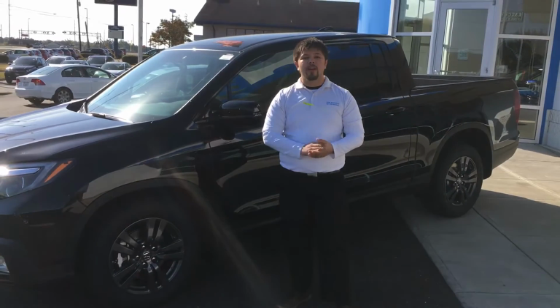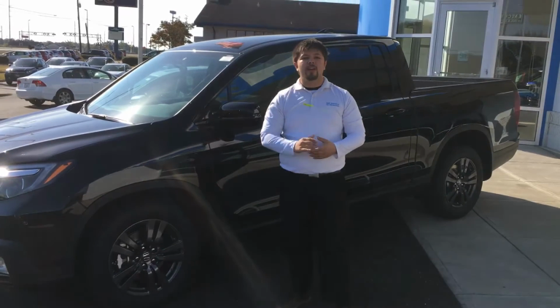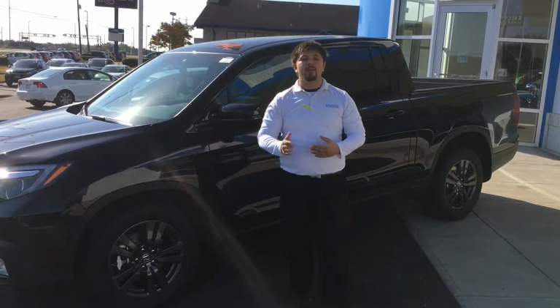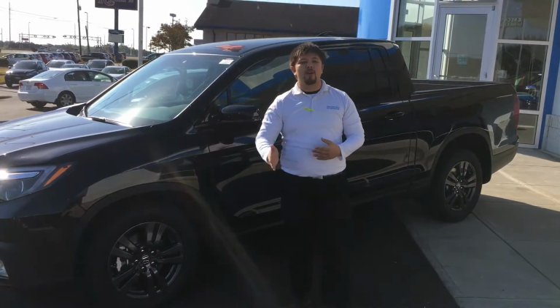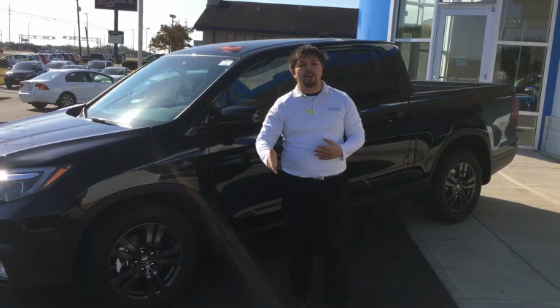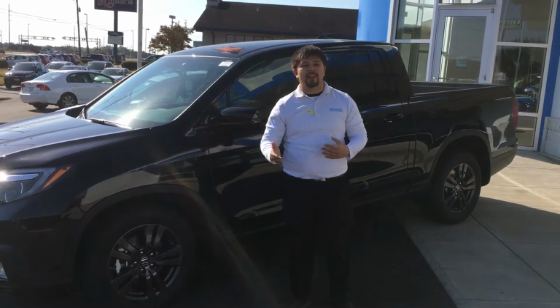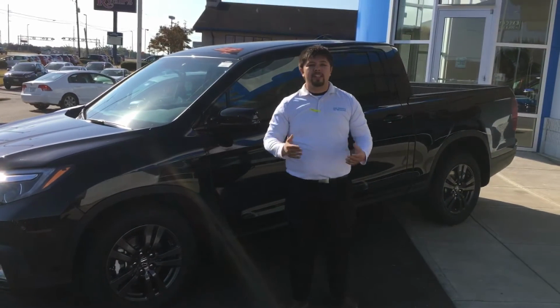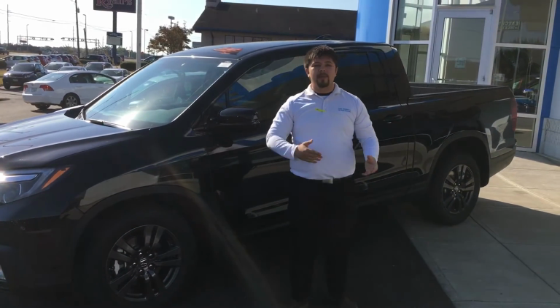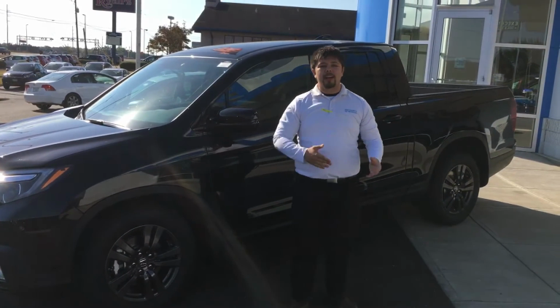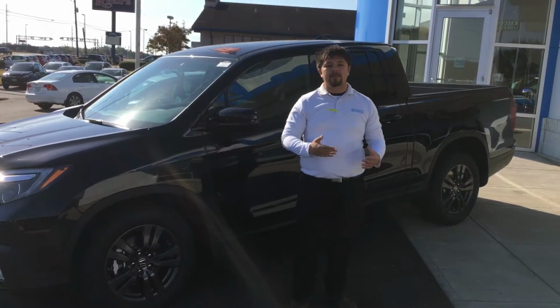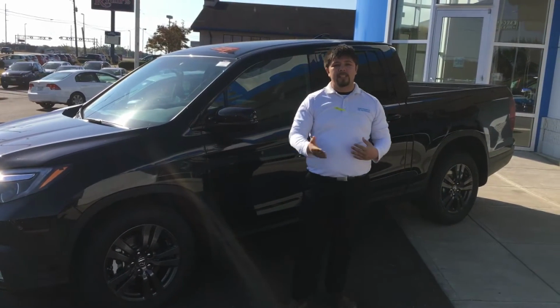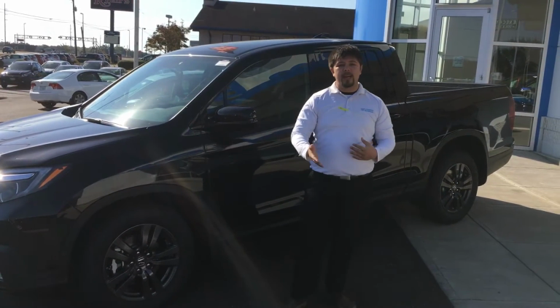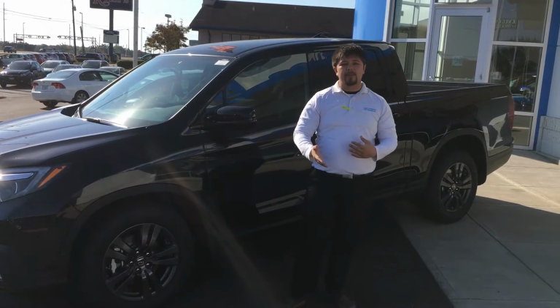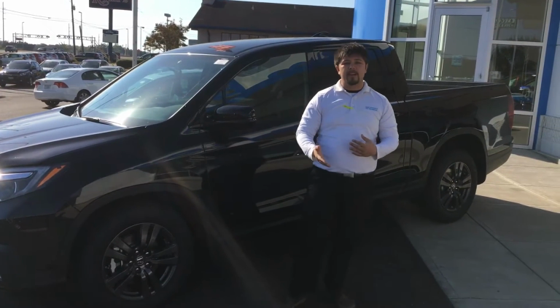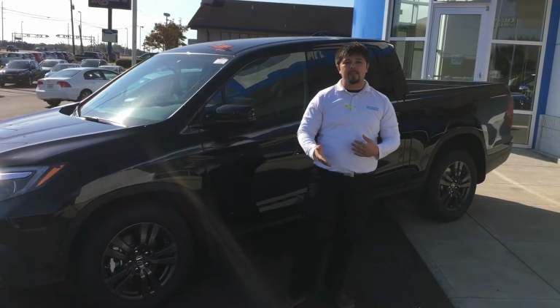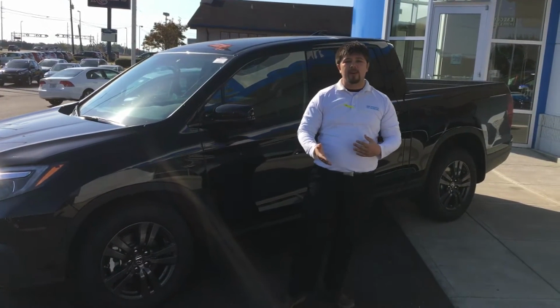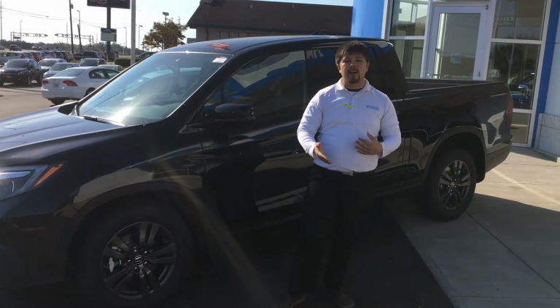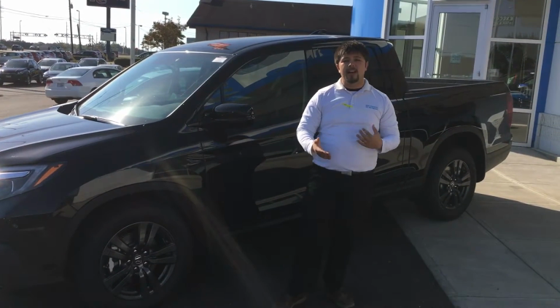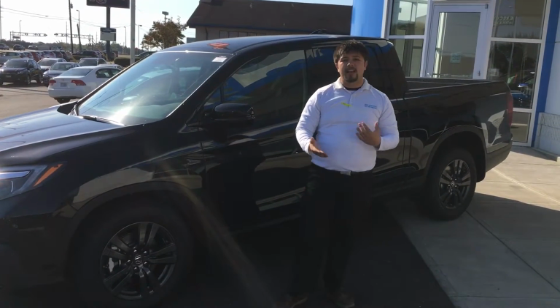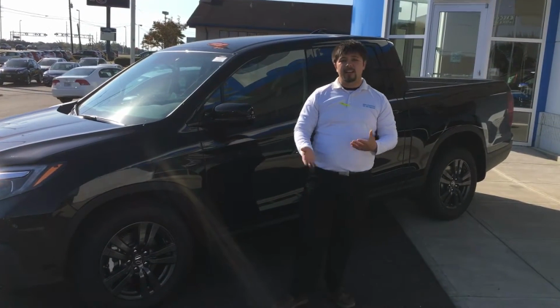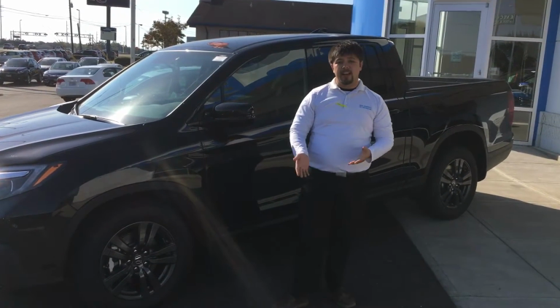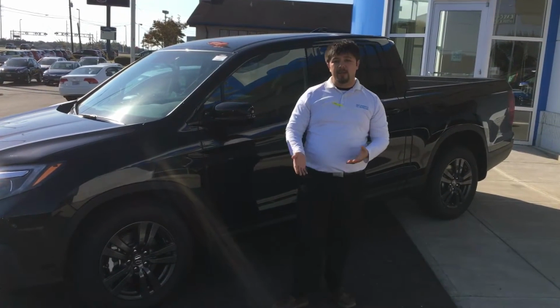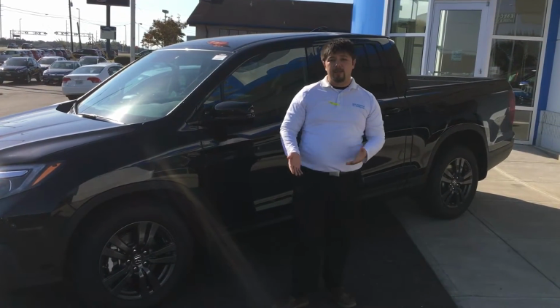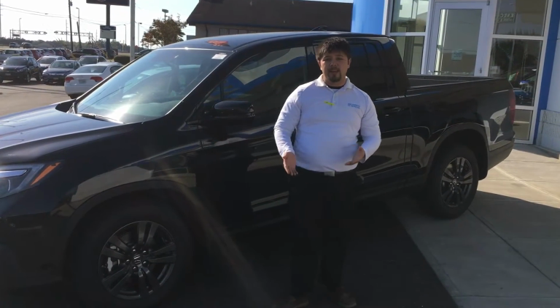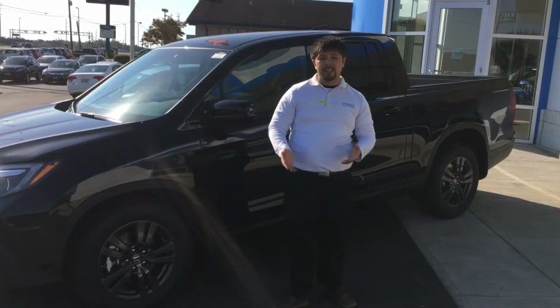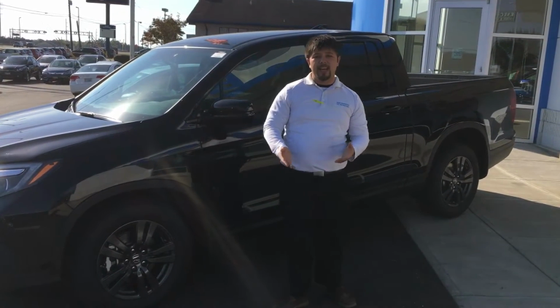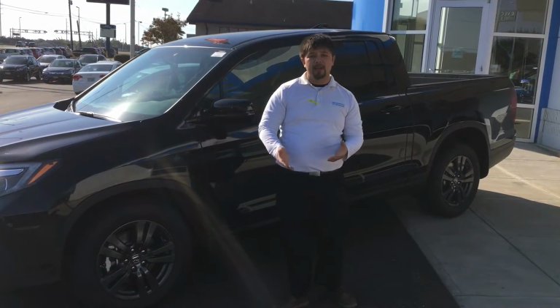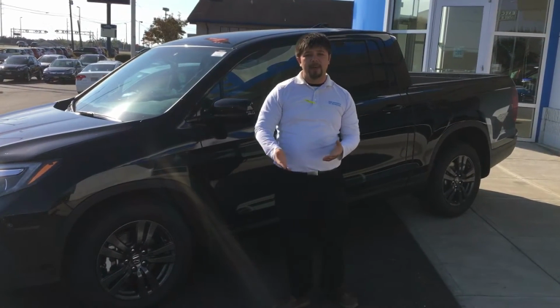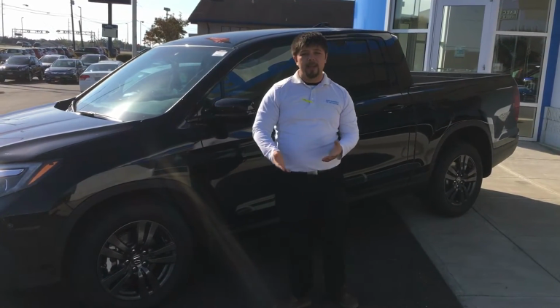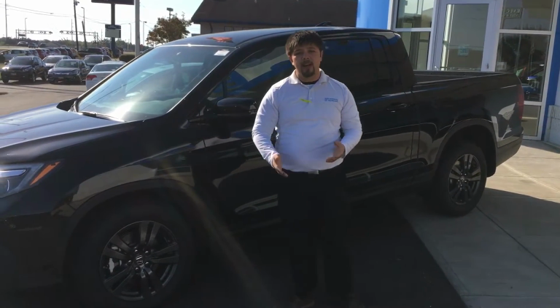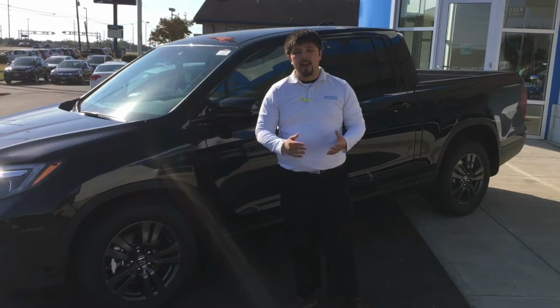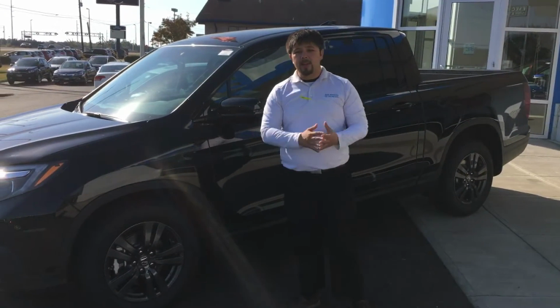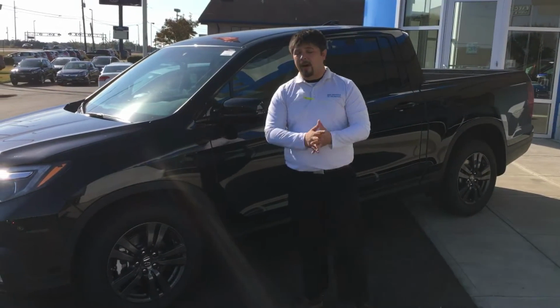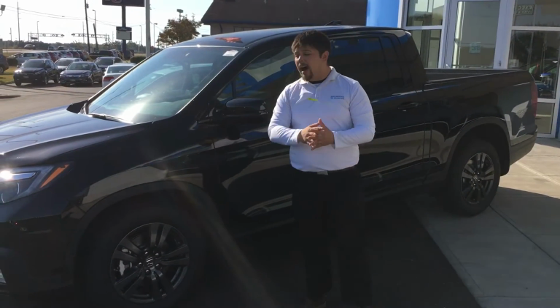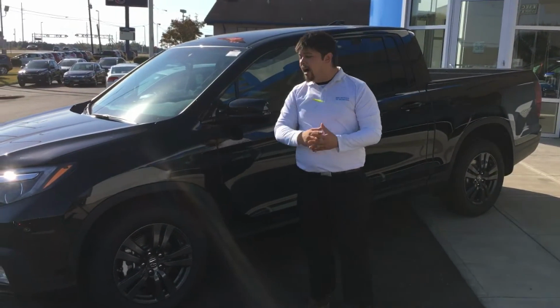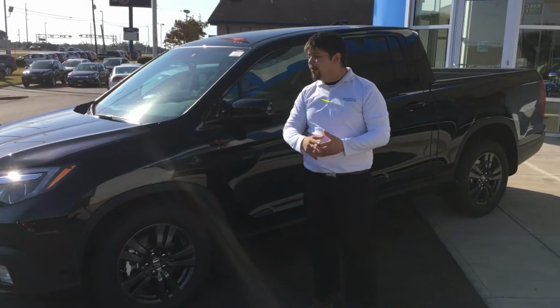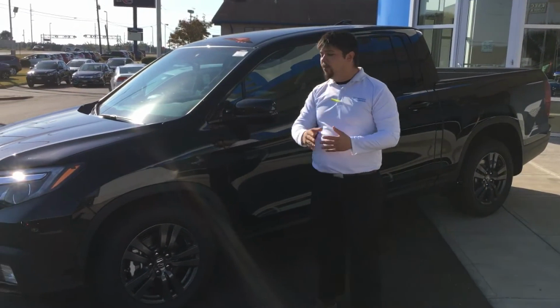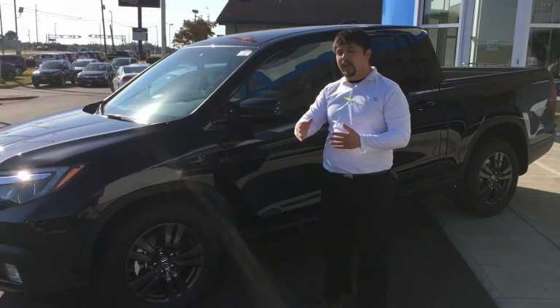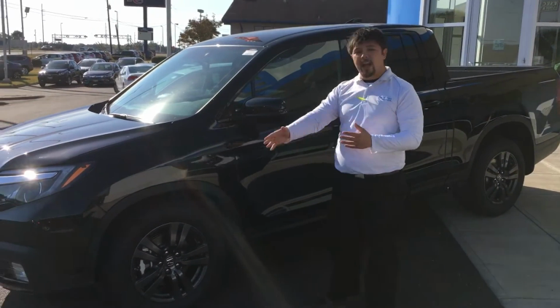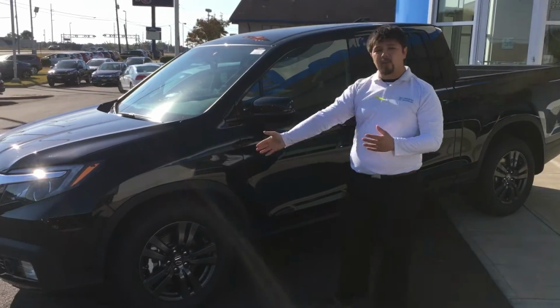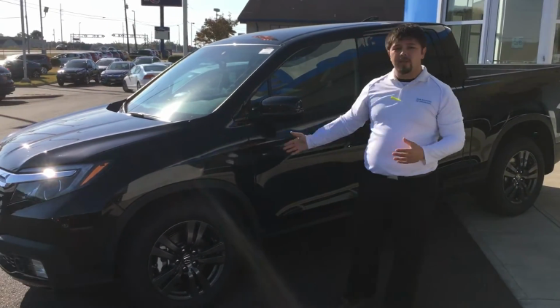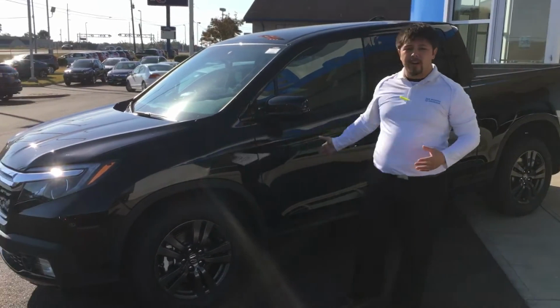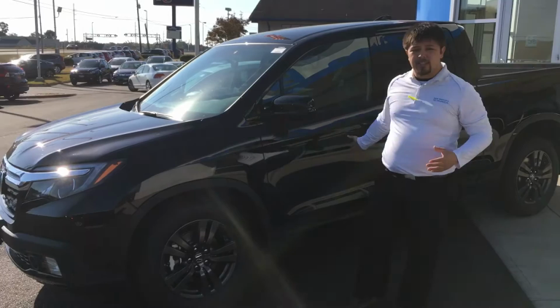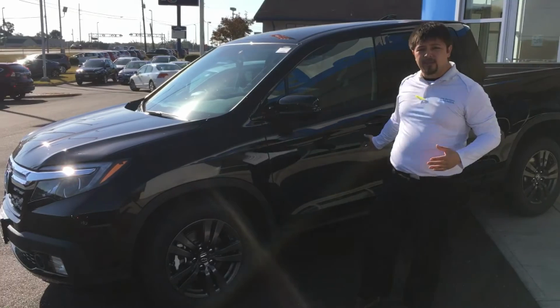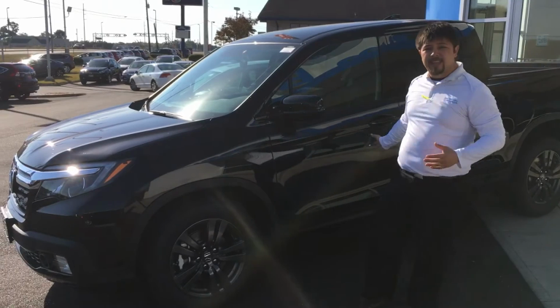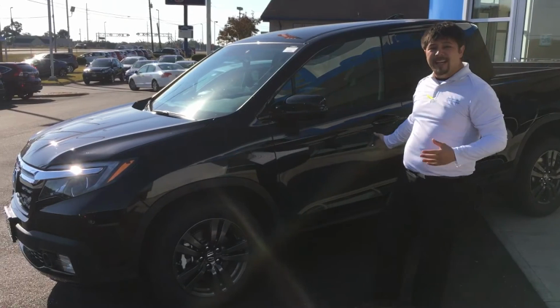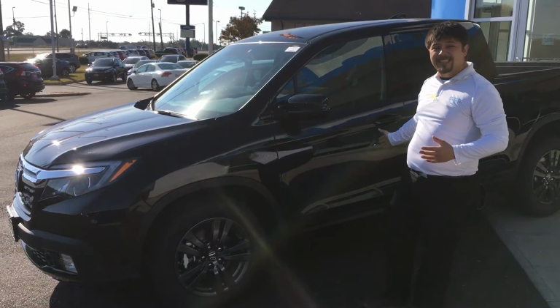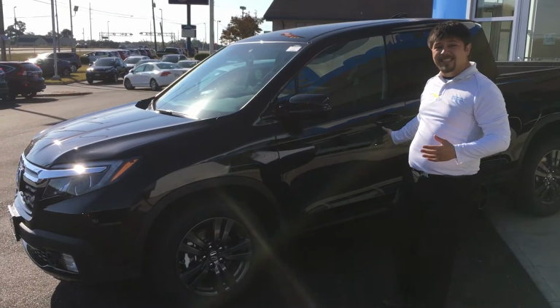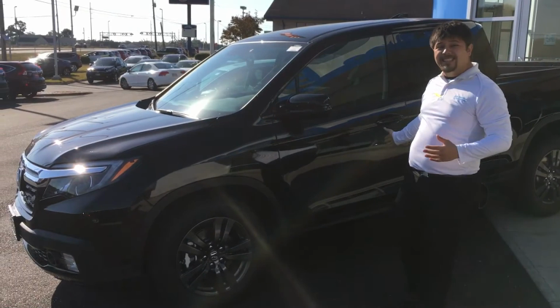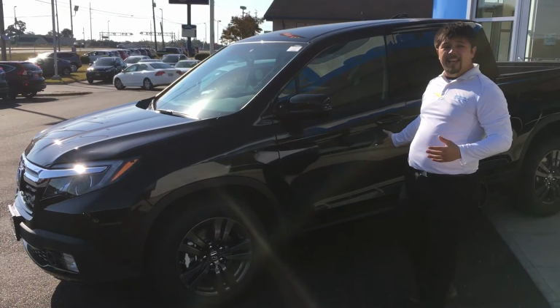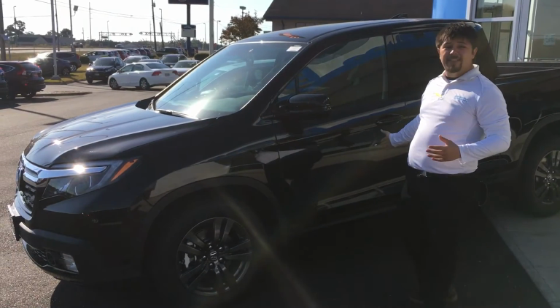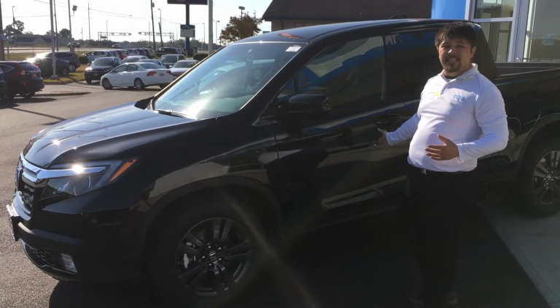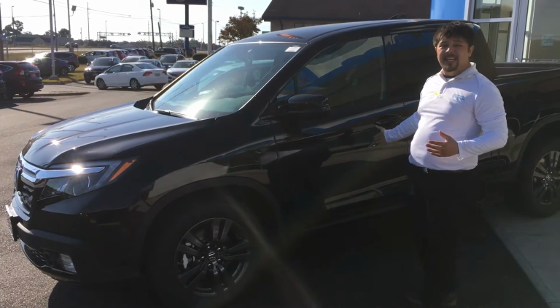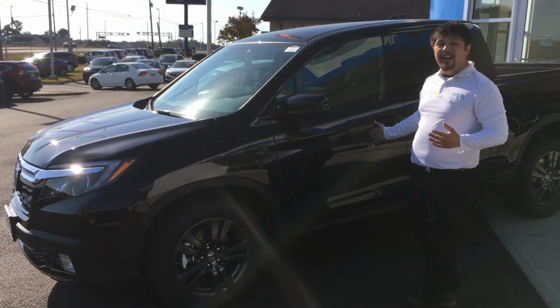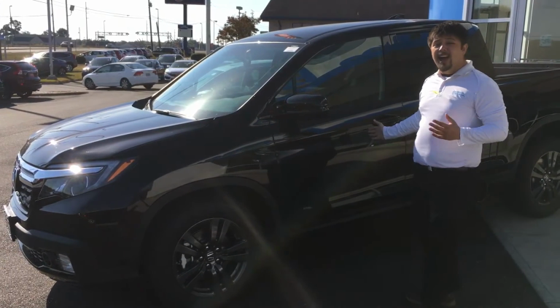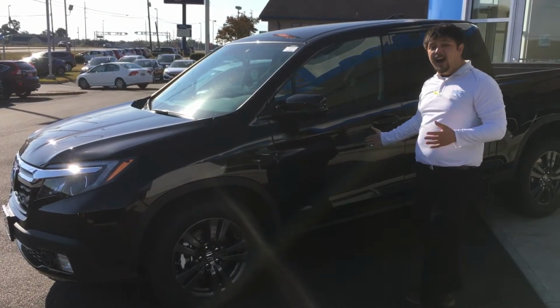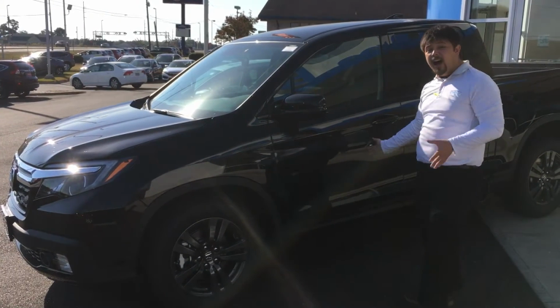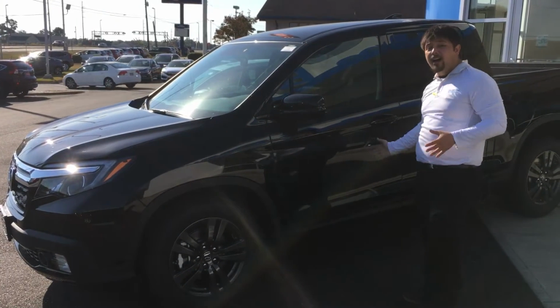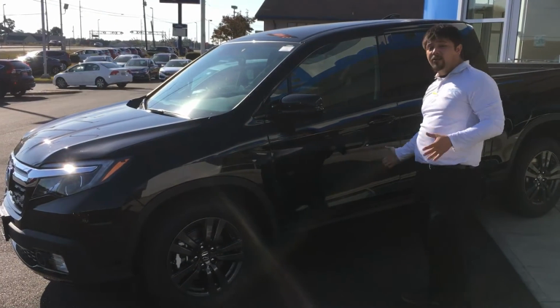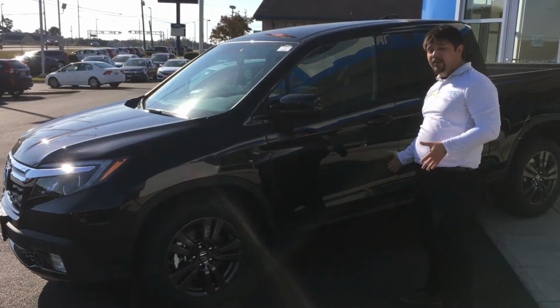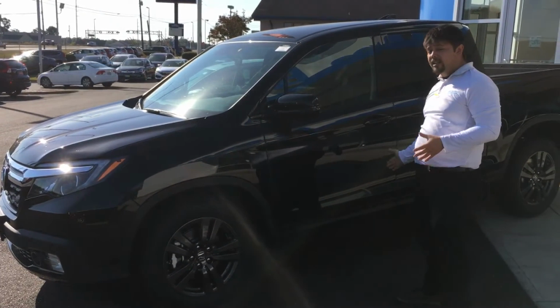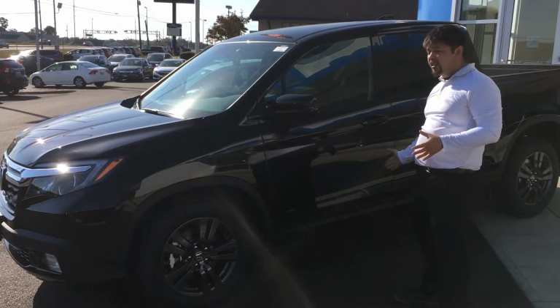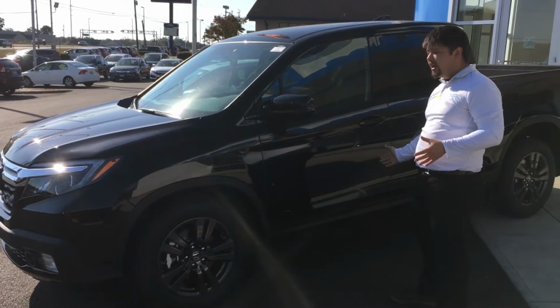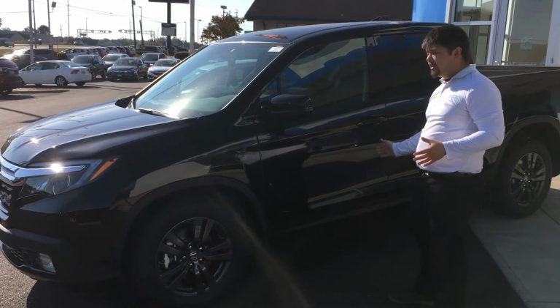Good morning, this is Mike from San Boswell Honda here at Enterprise, Alabama. Behind me, we have one of our 2017 Honda Ridgelines.